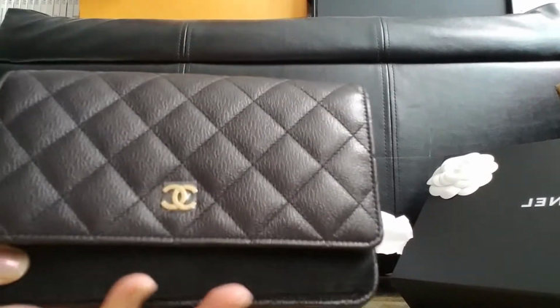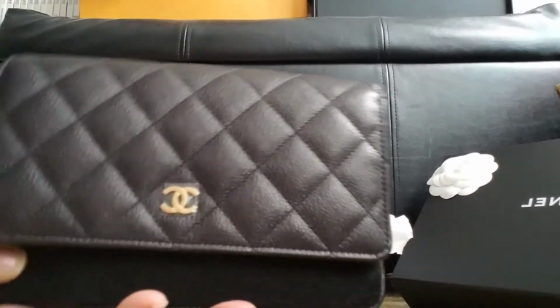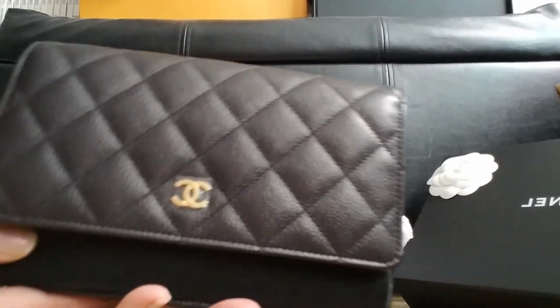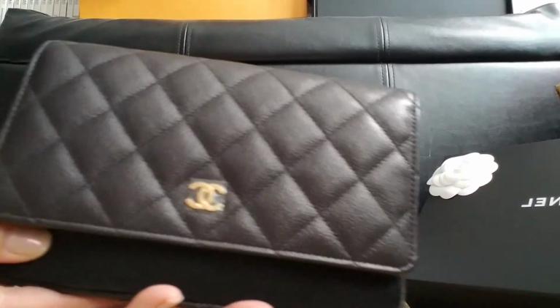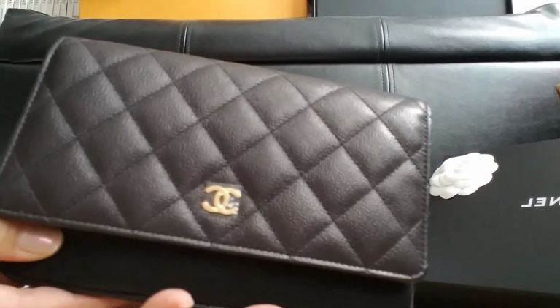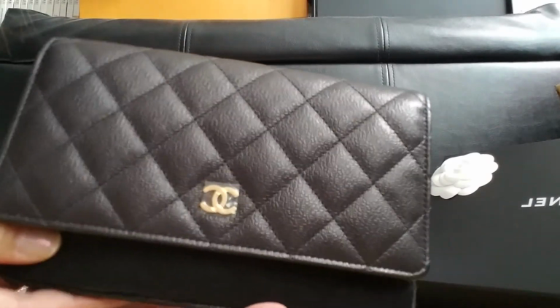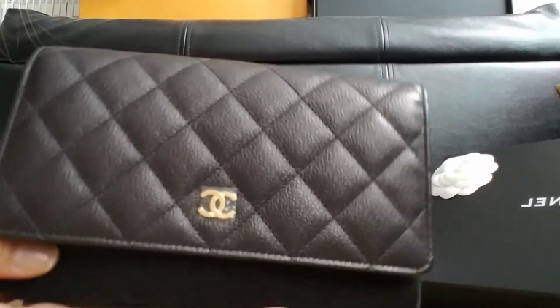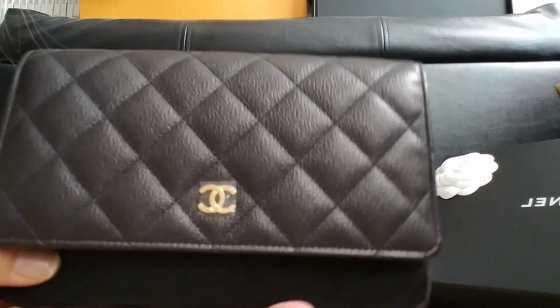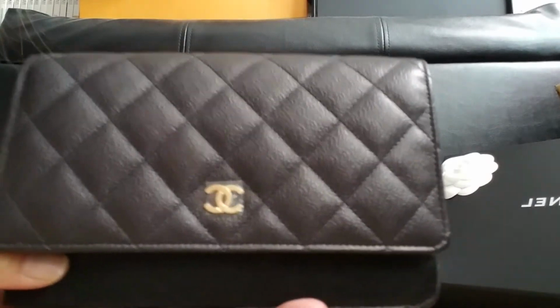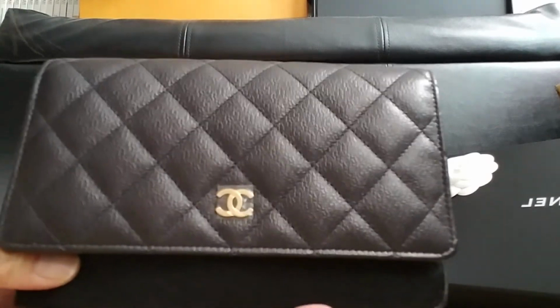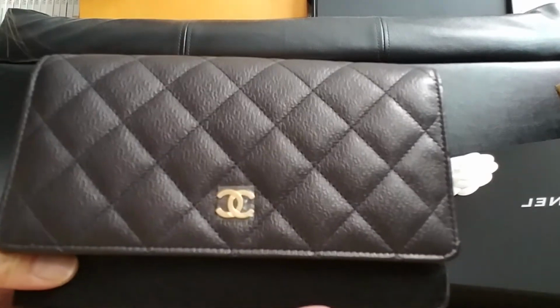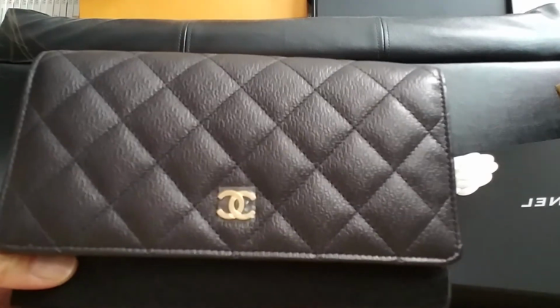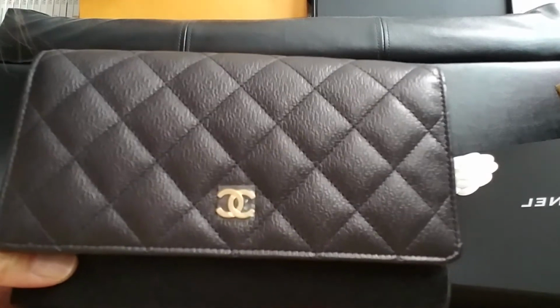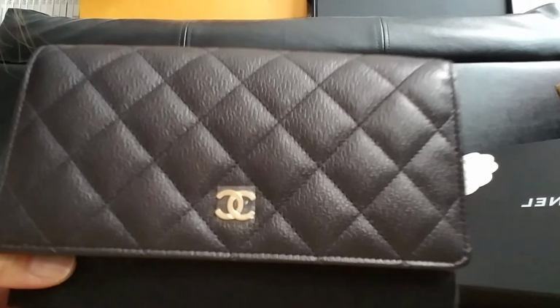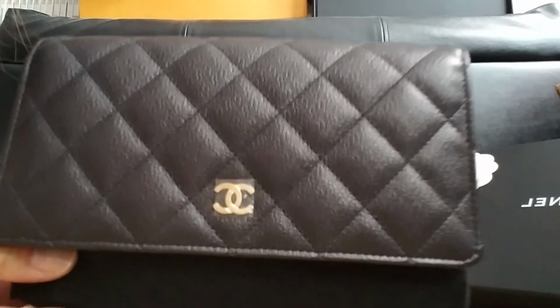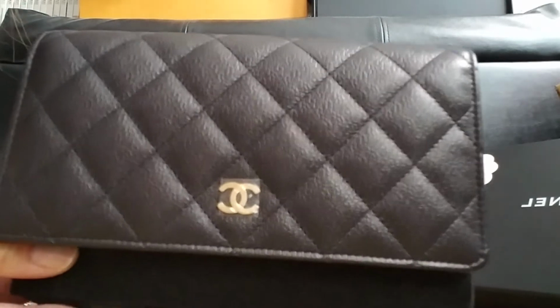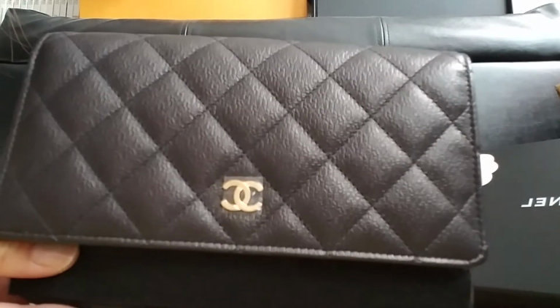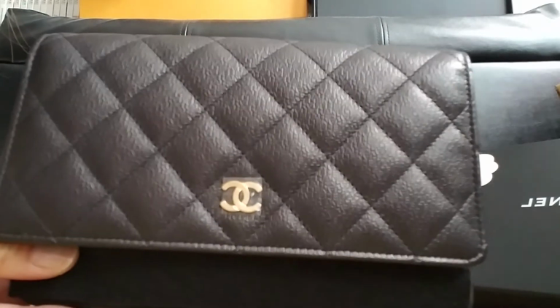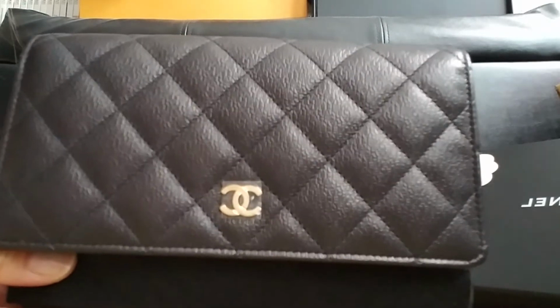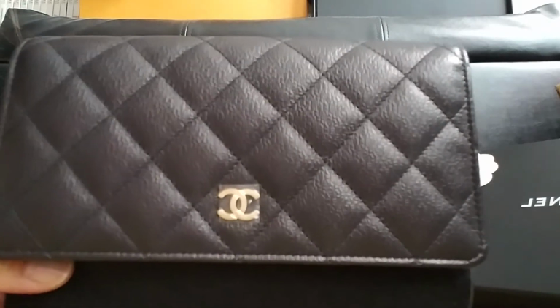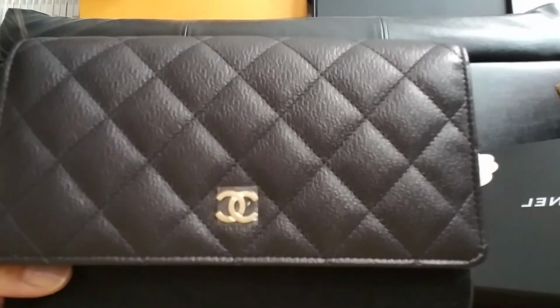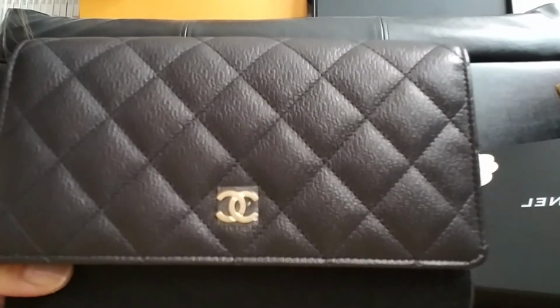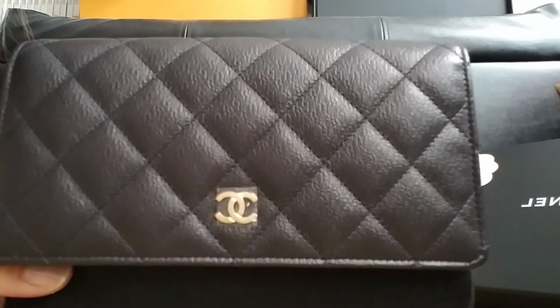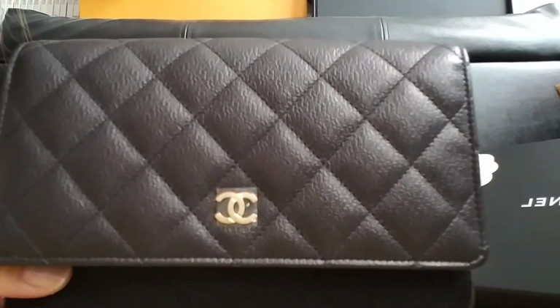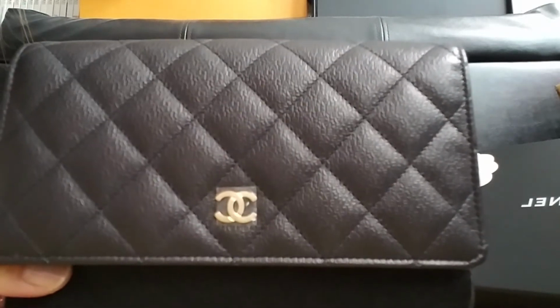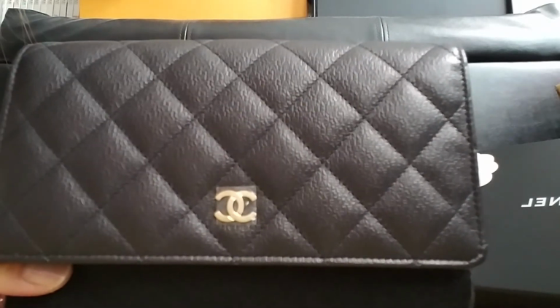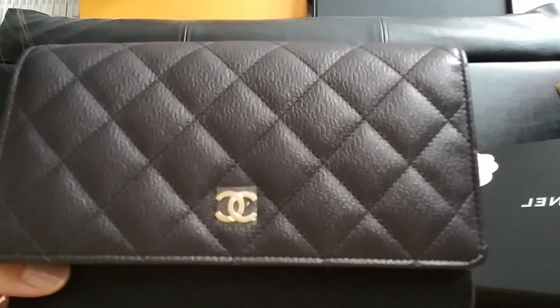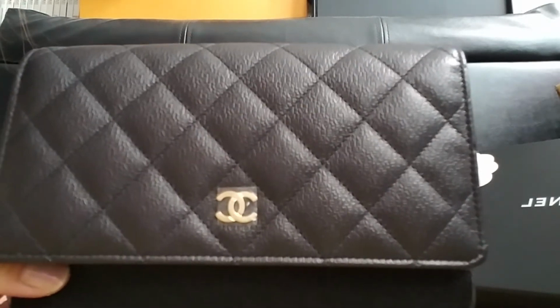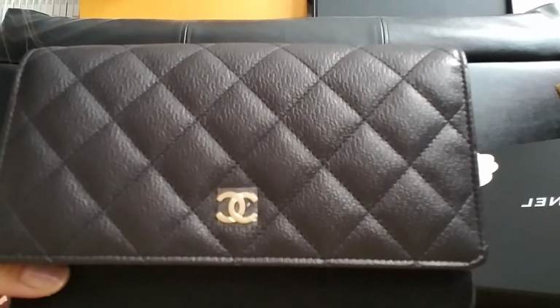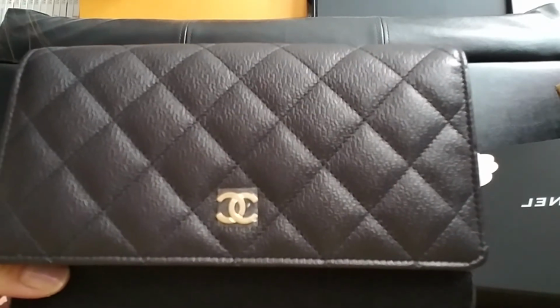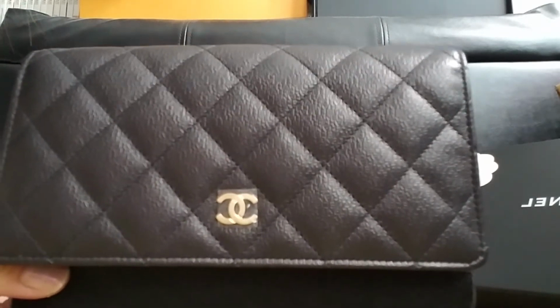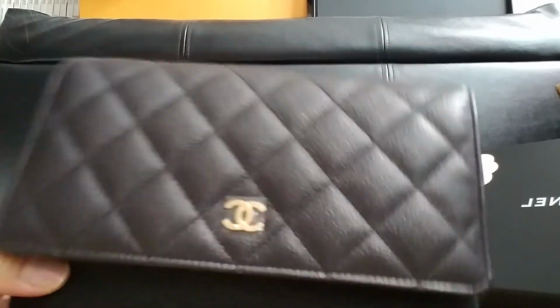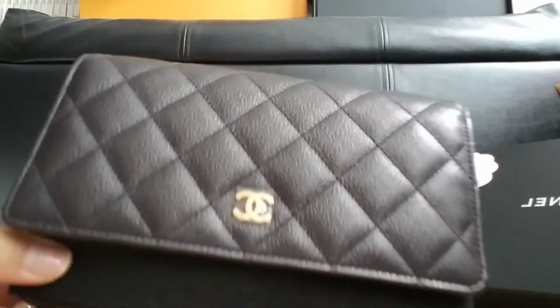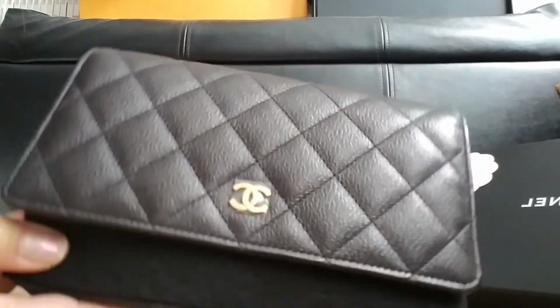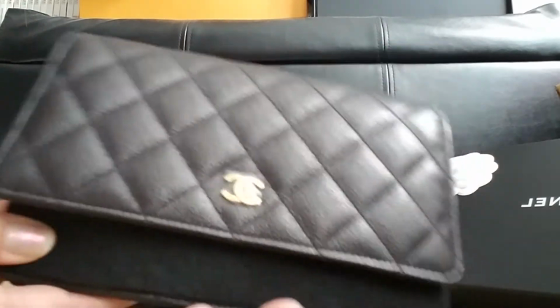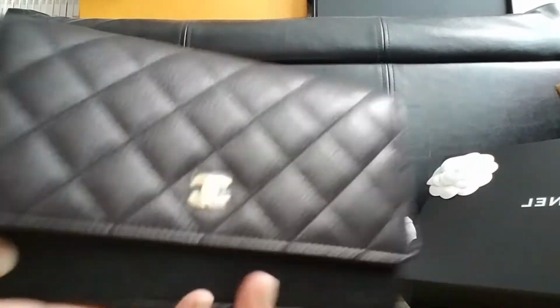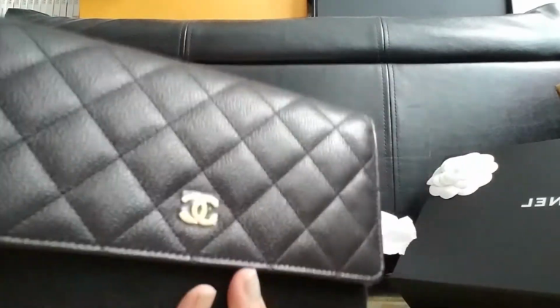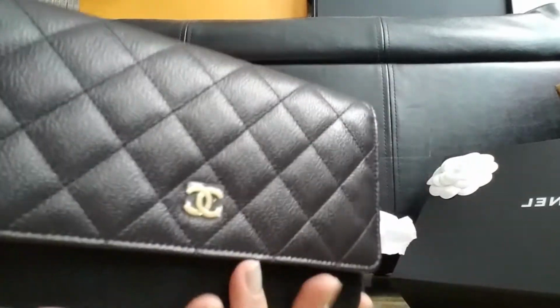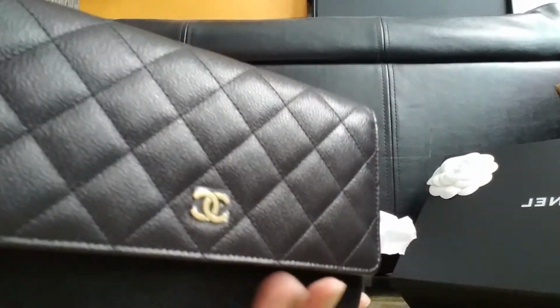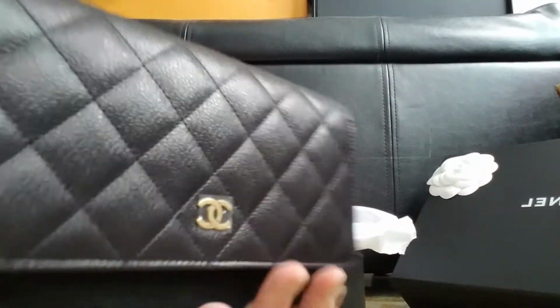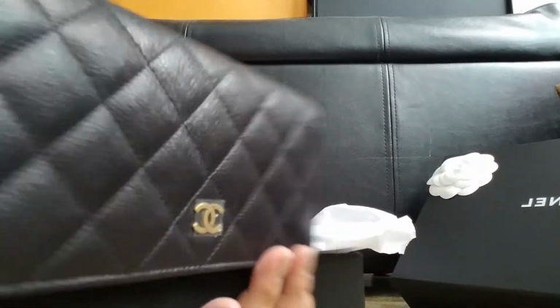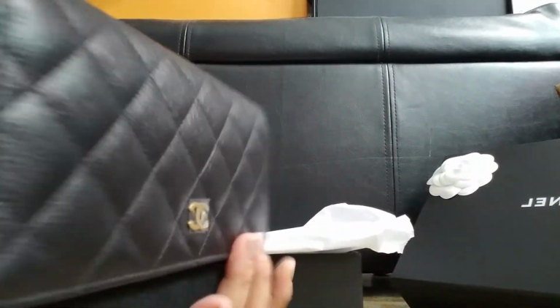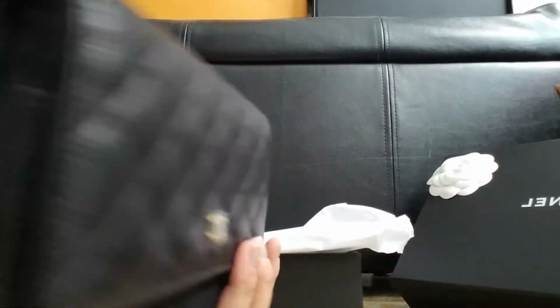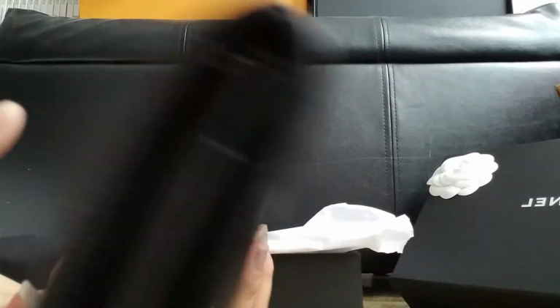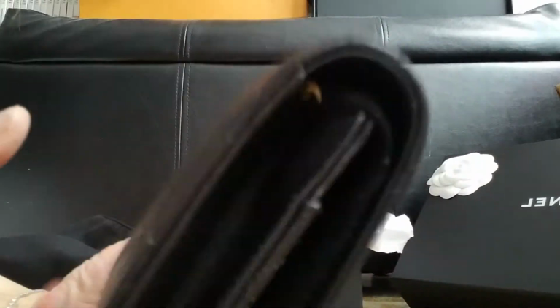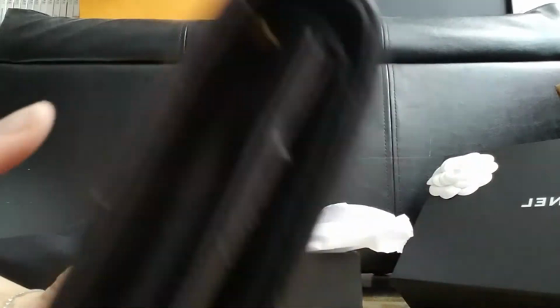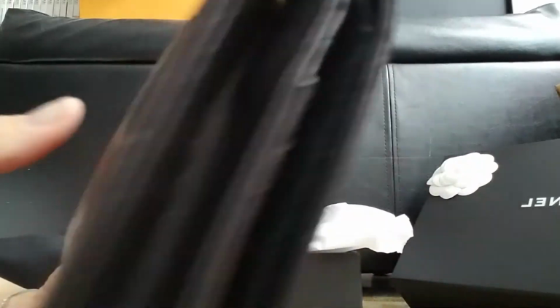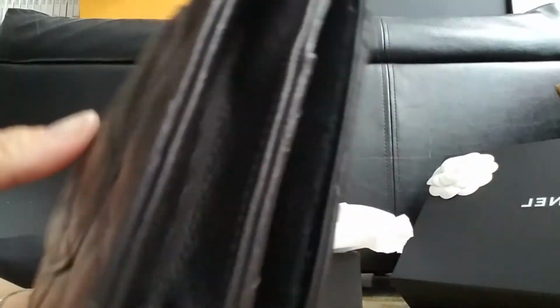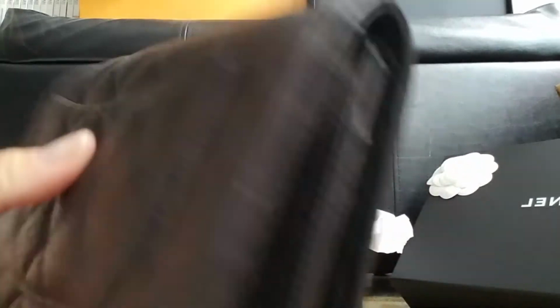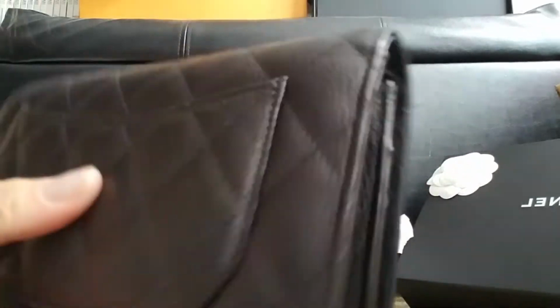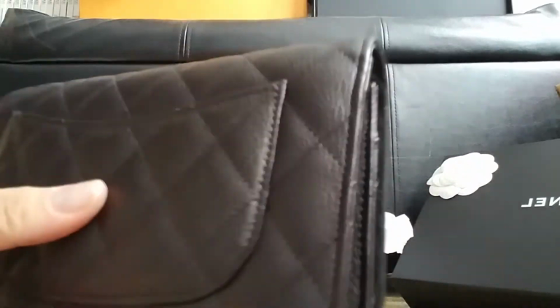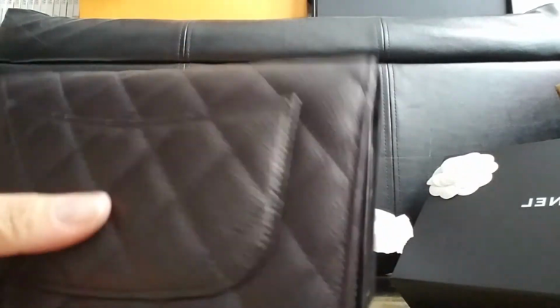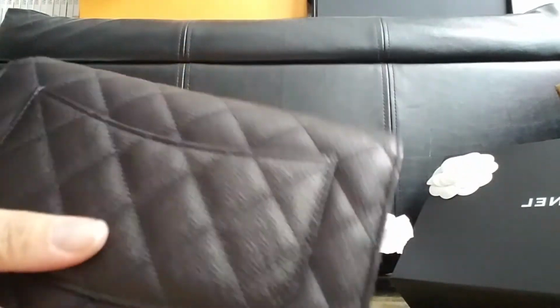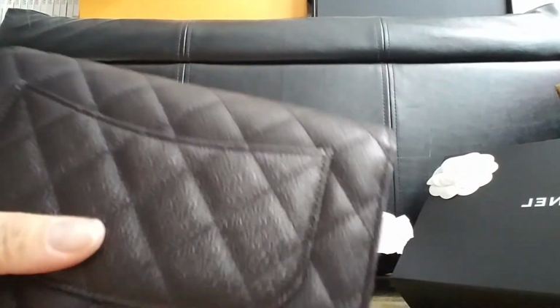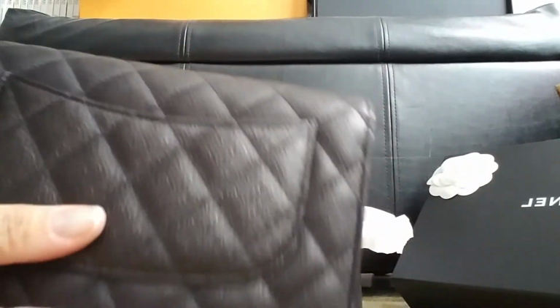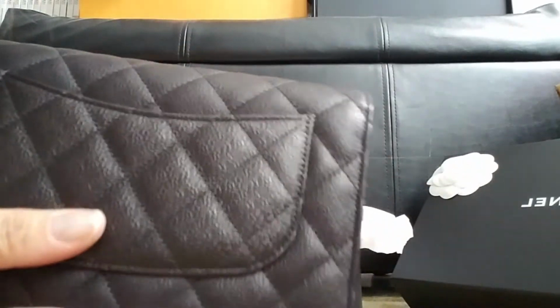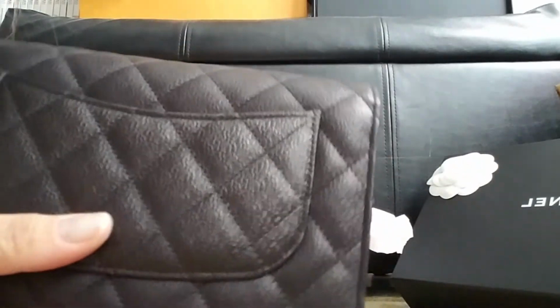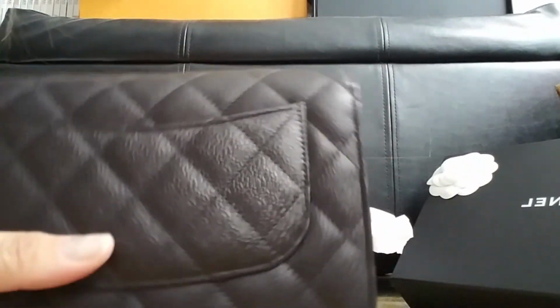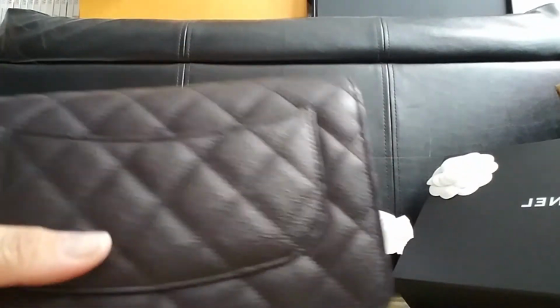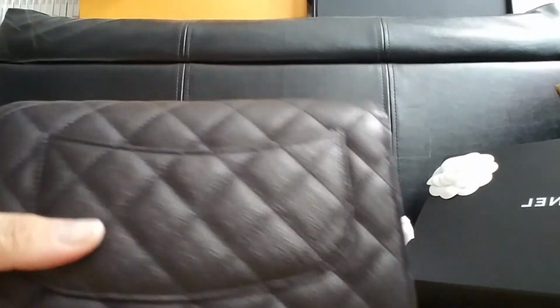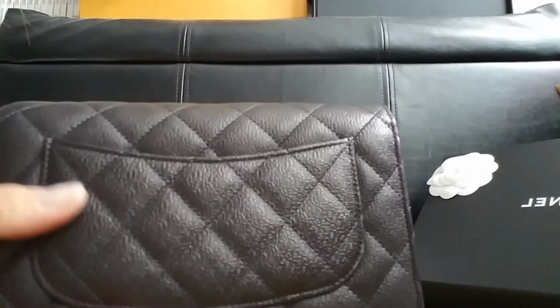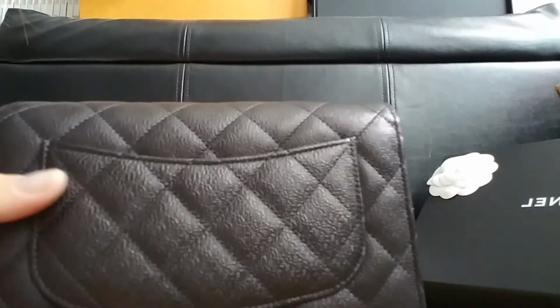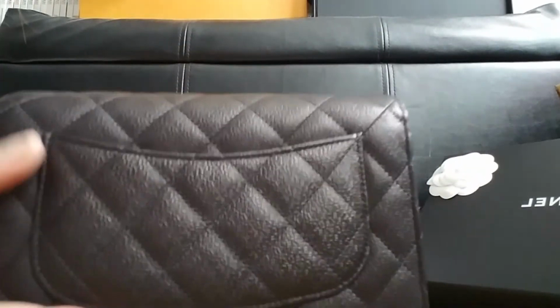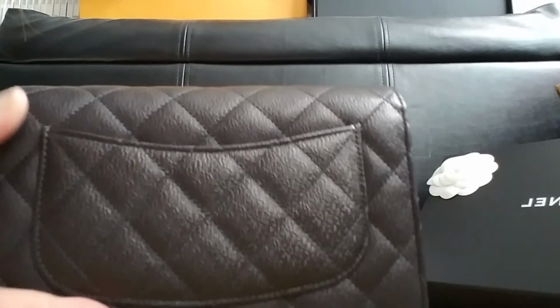I have this in Lambskin Silver Hardware. This is the W.O.C. — Wallet on Chain.